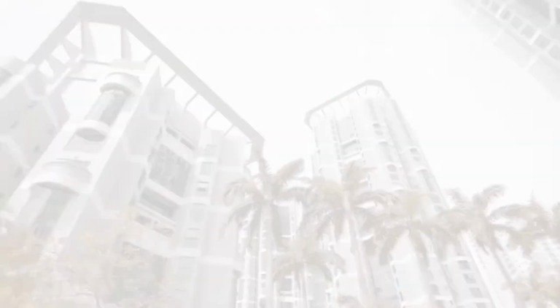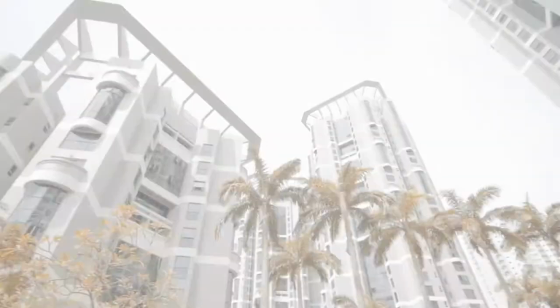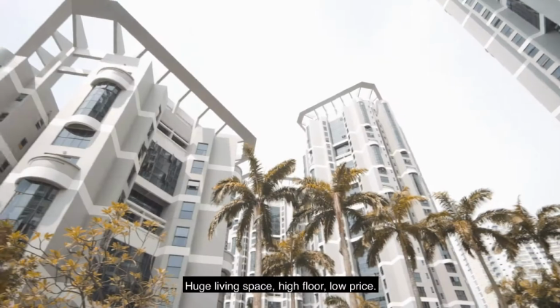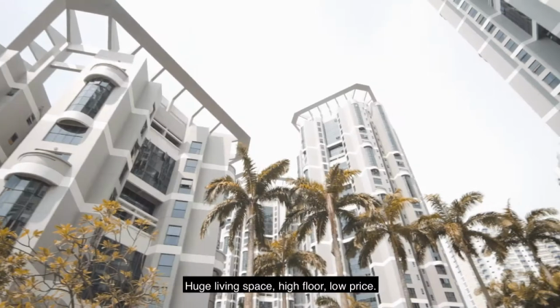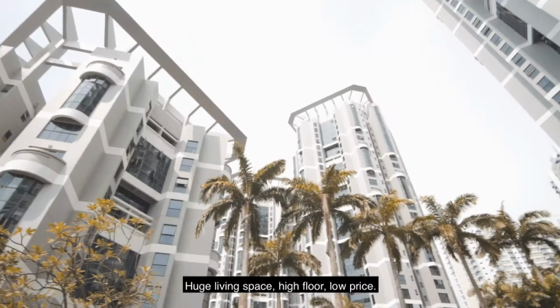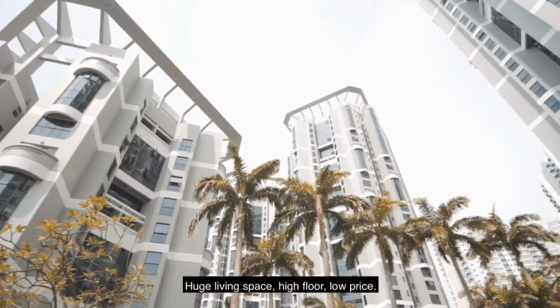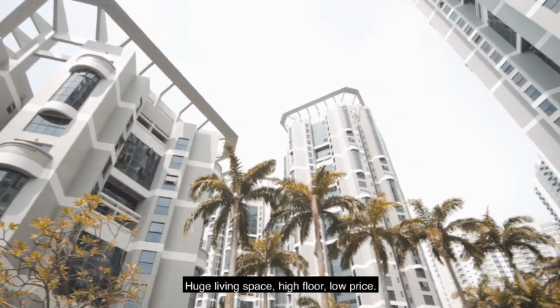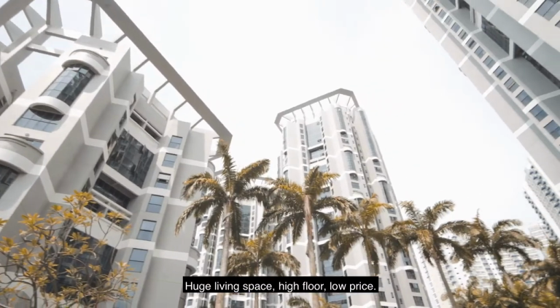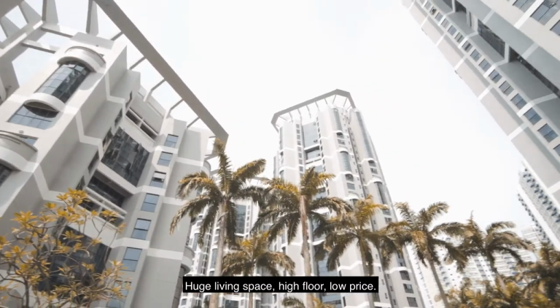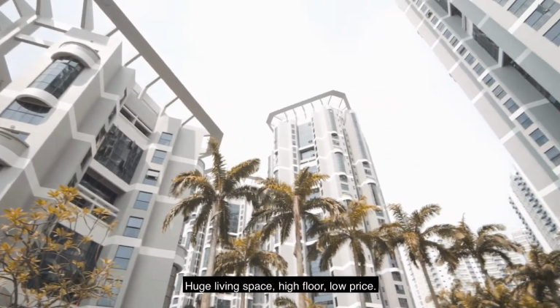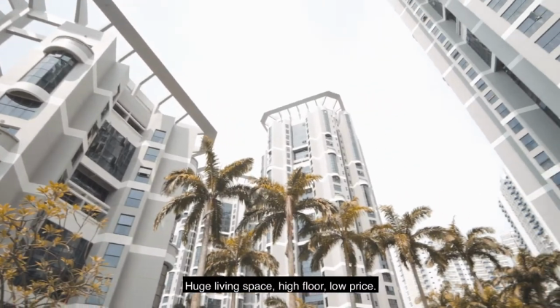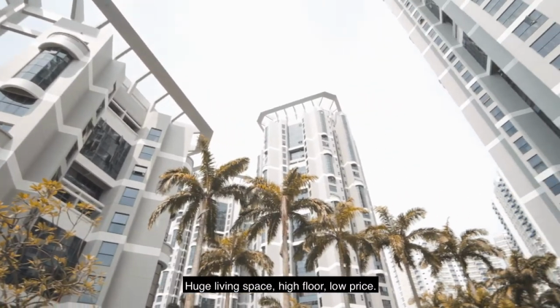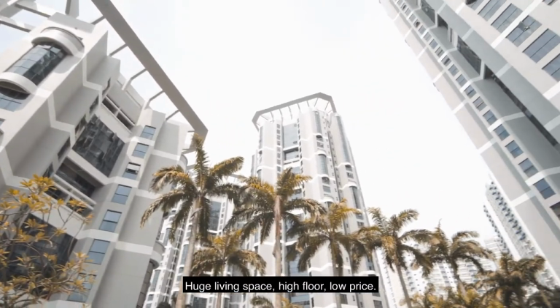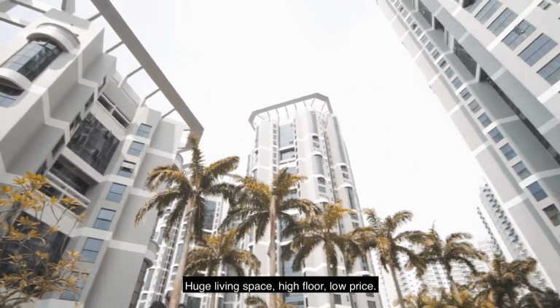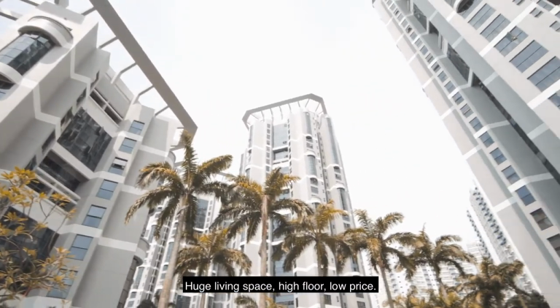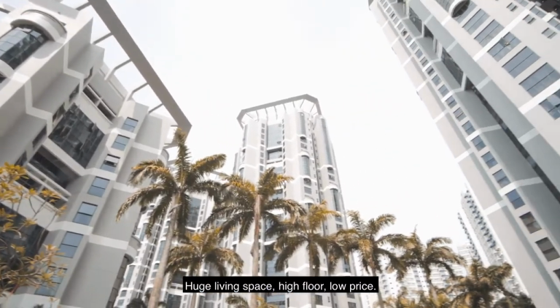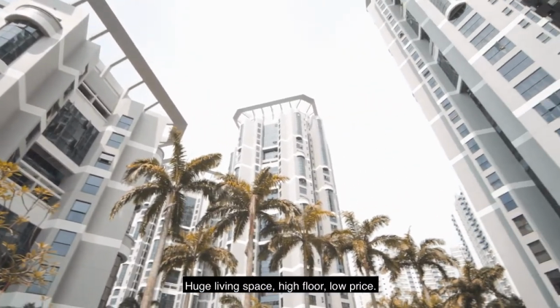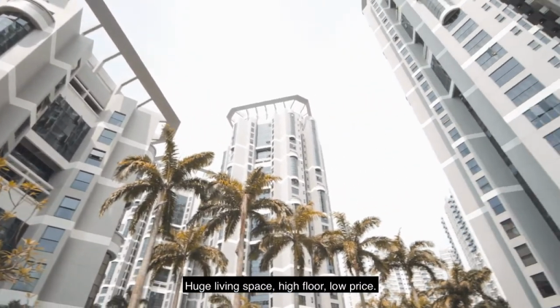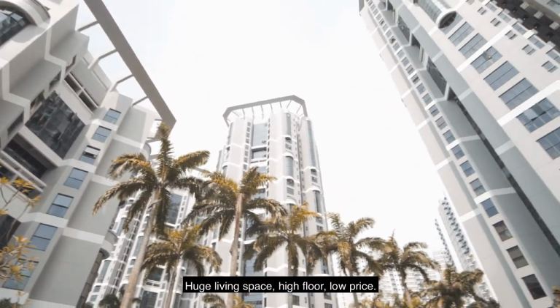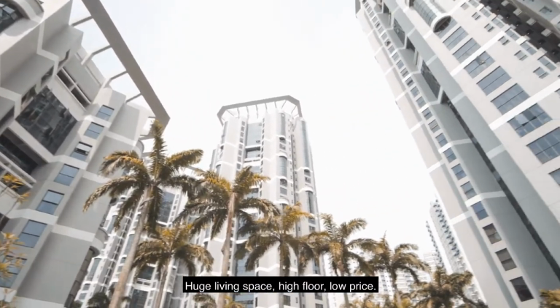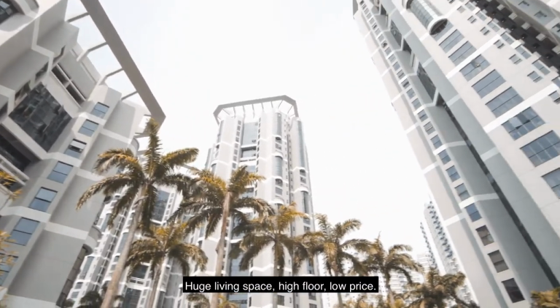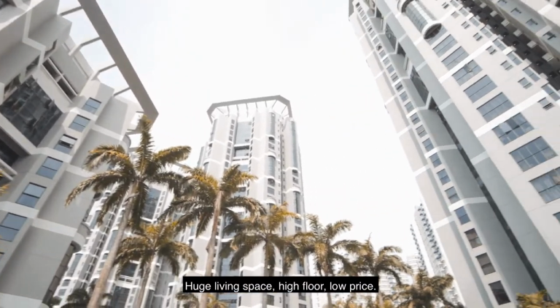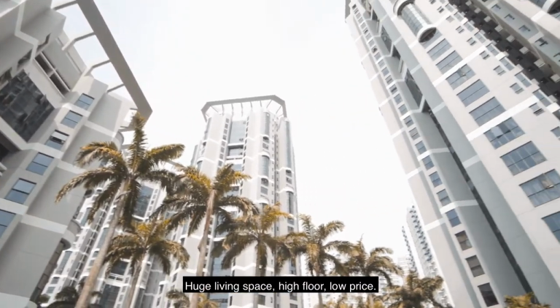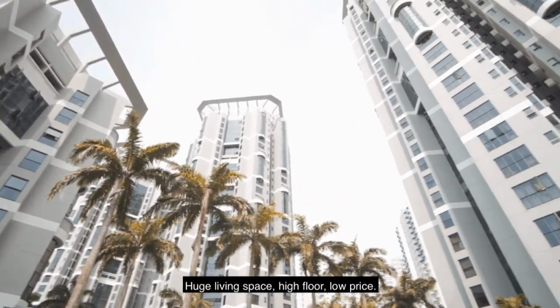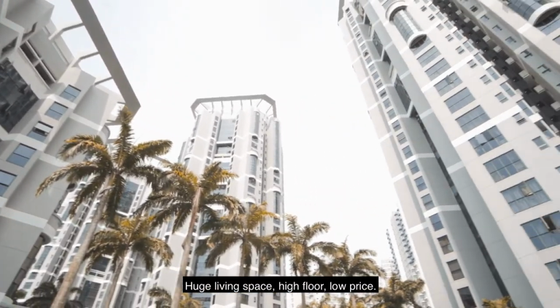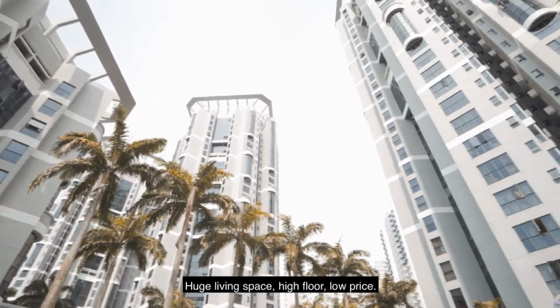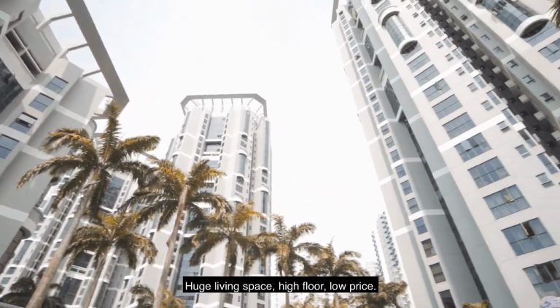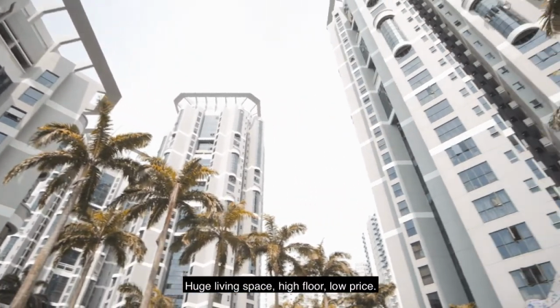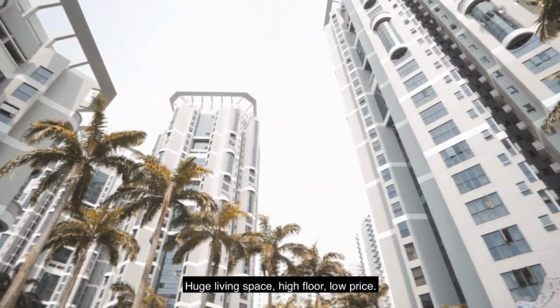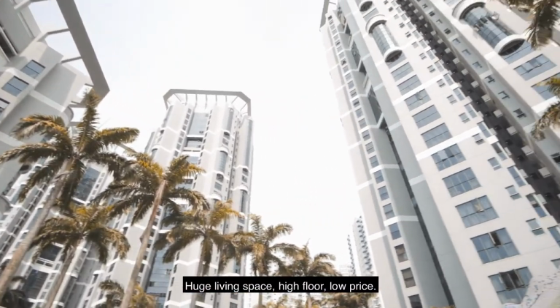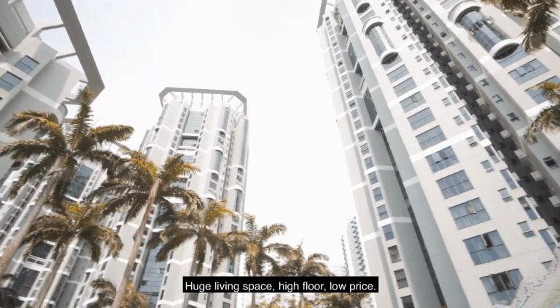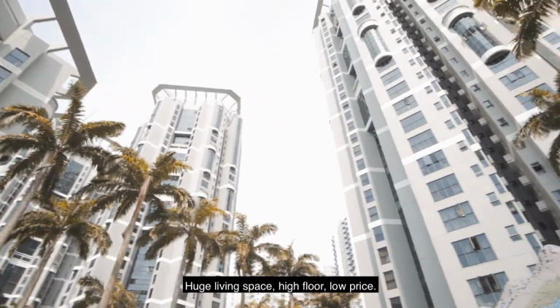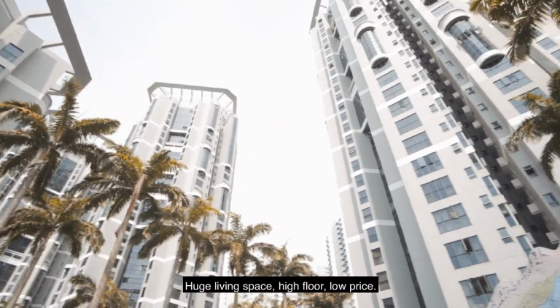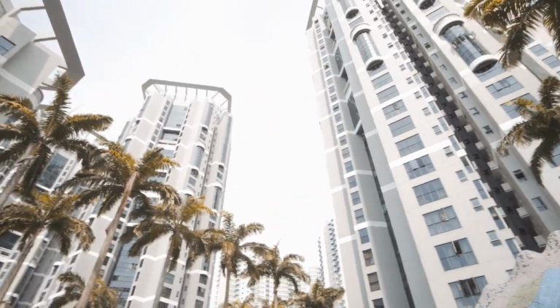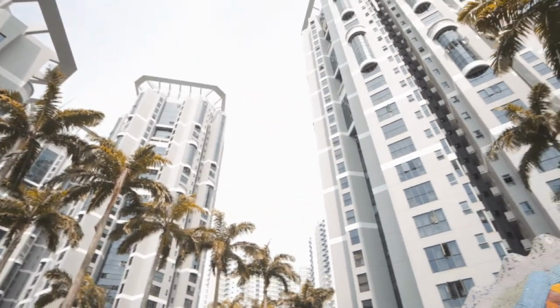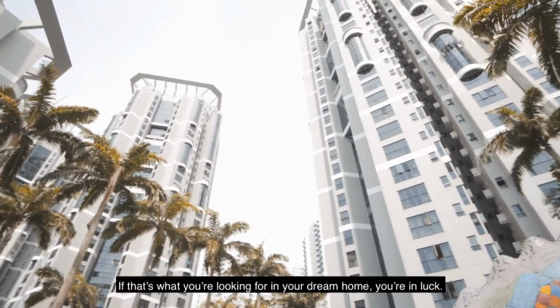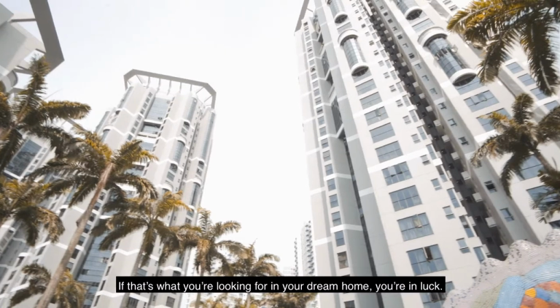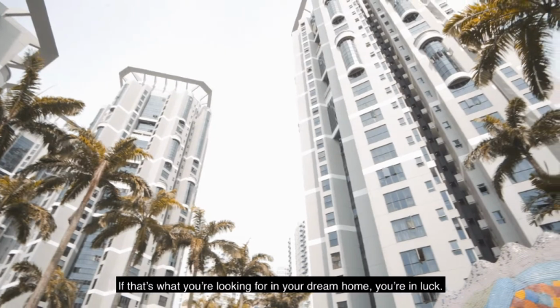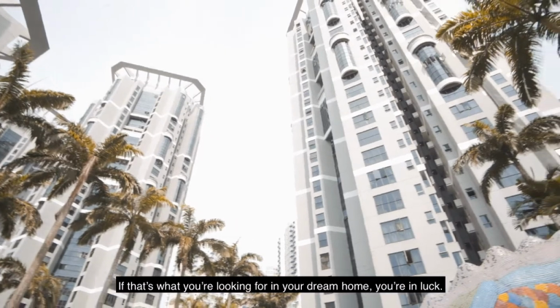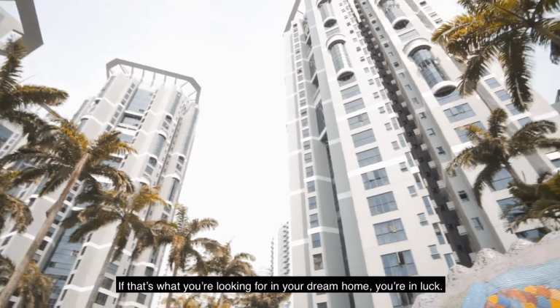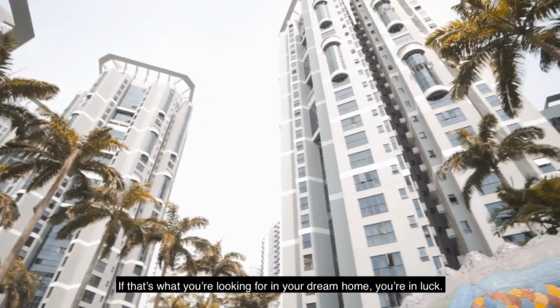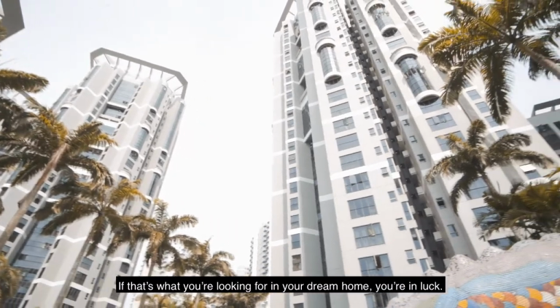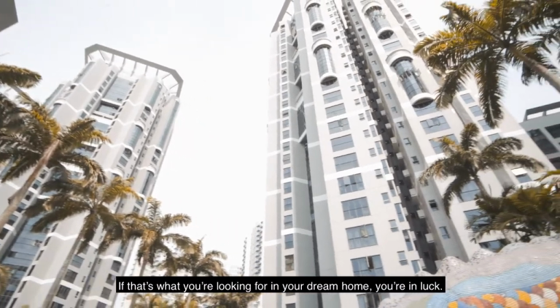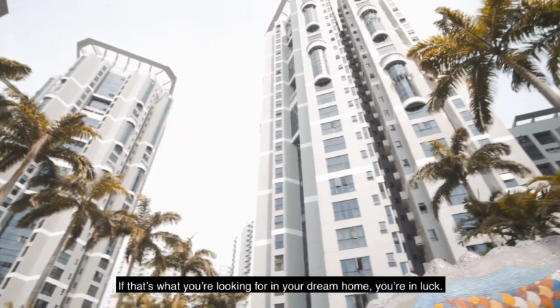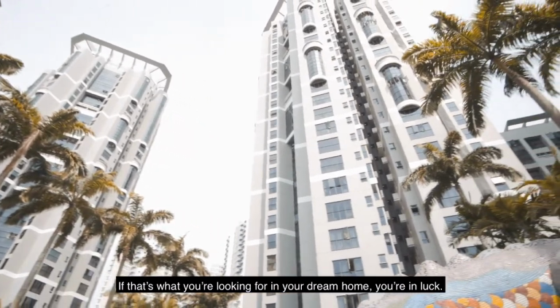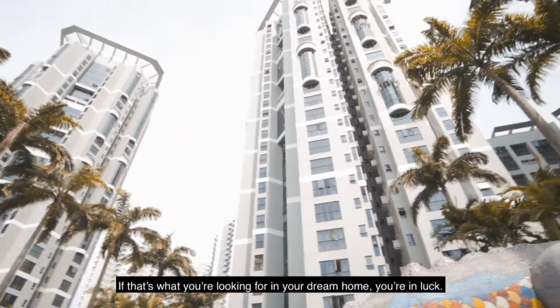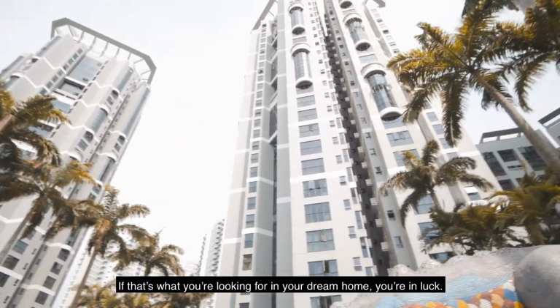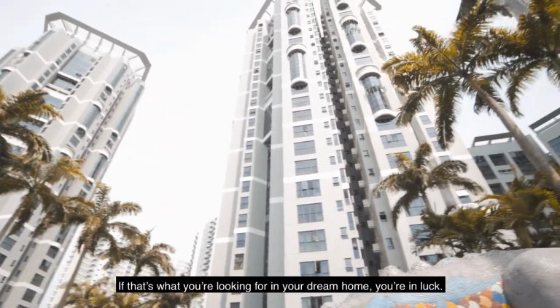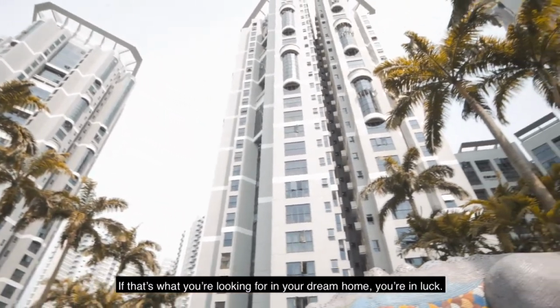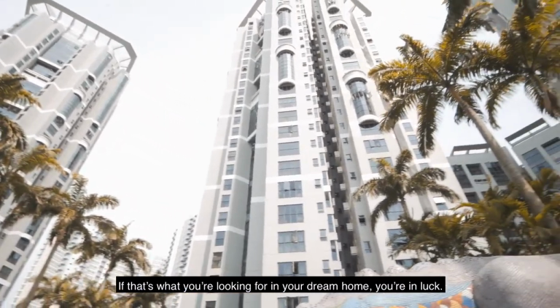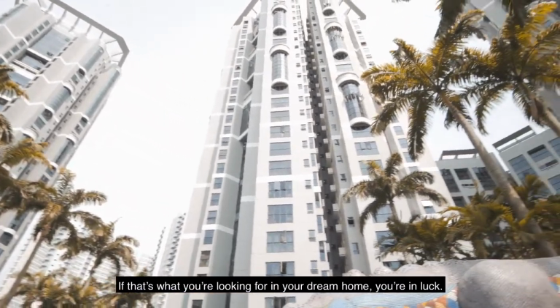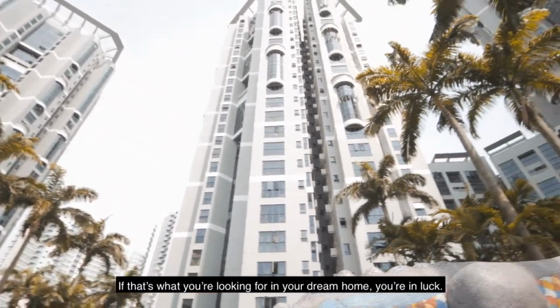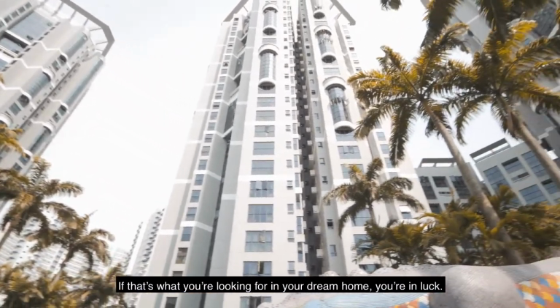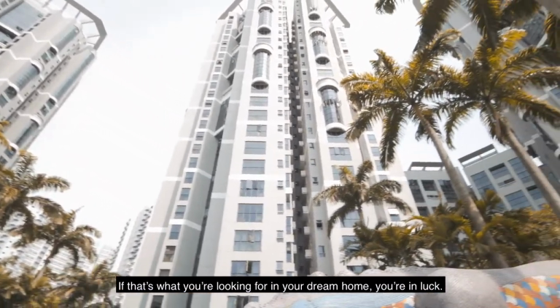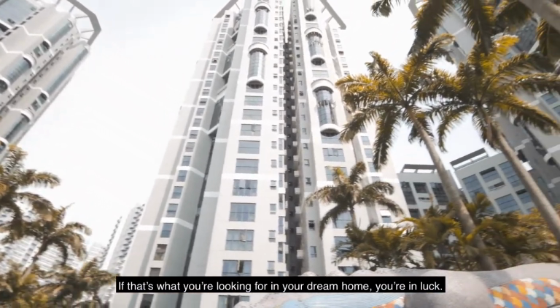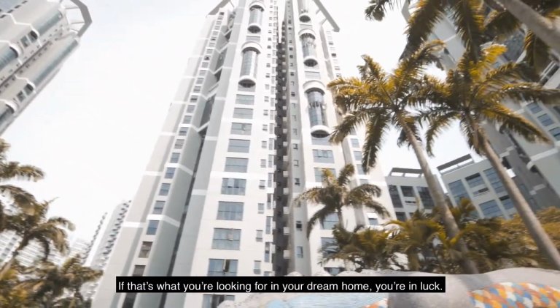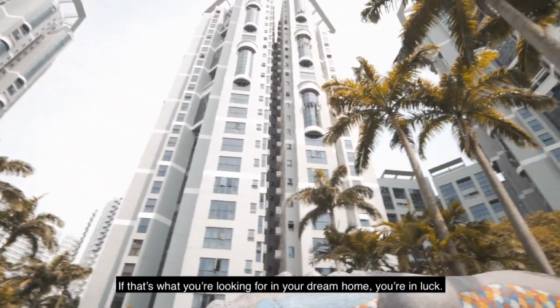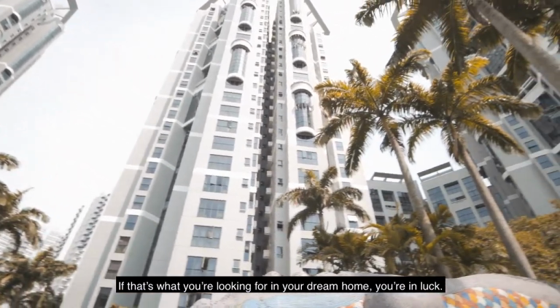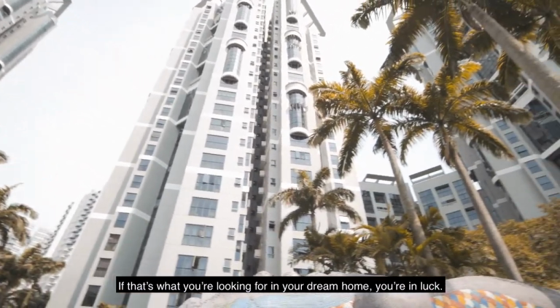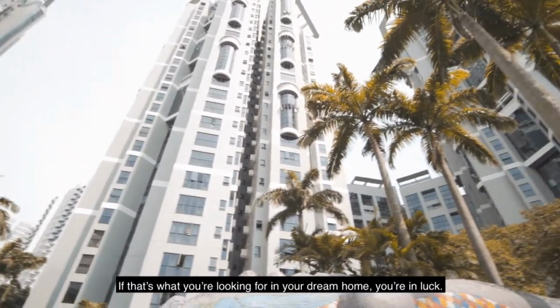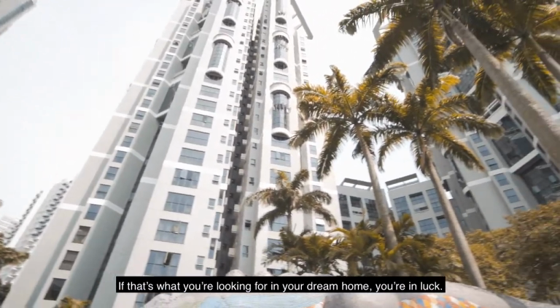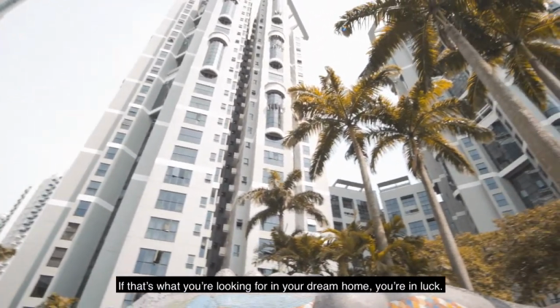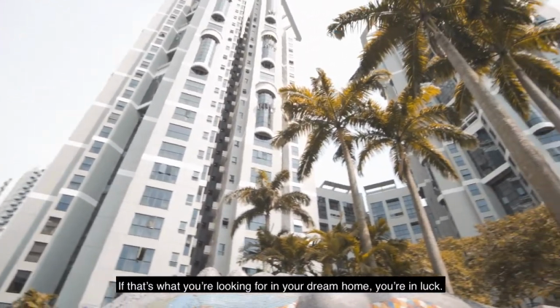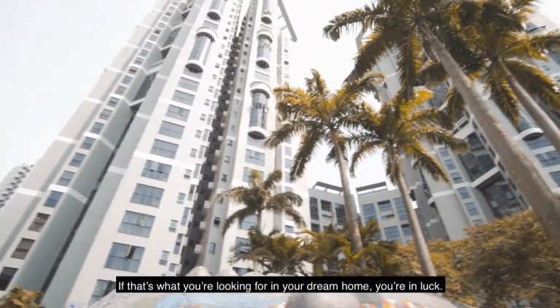Huge living space, high floor, low price. If that's what you're looking for in your dream home, you're in luck.